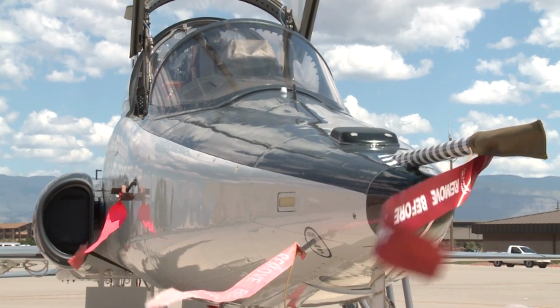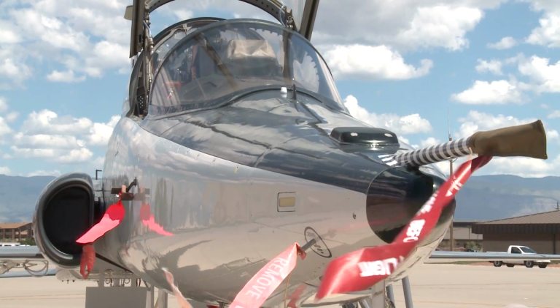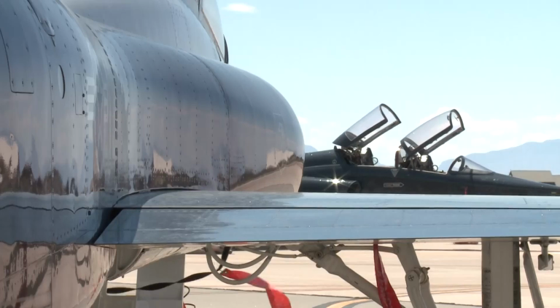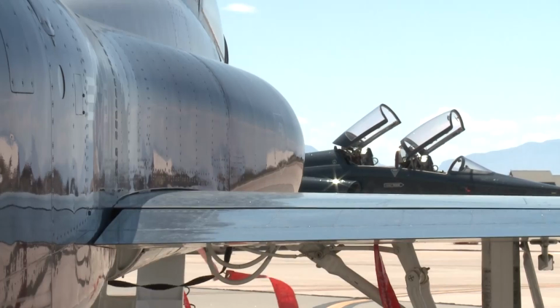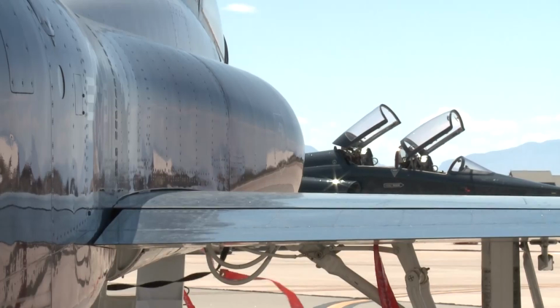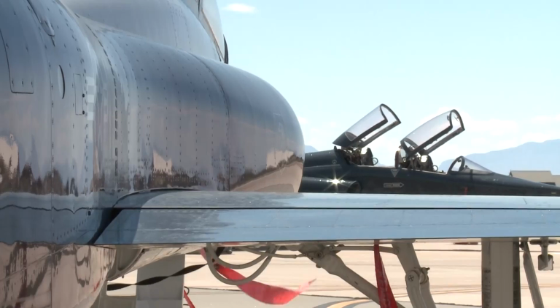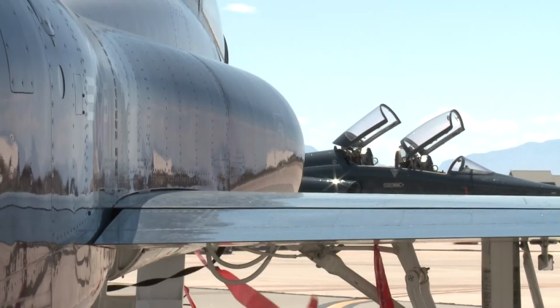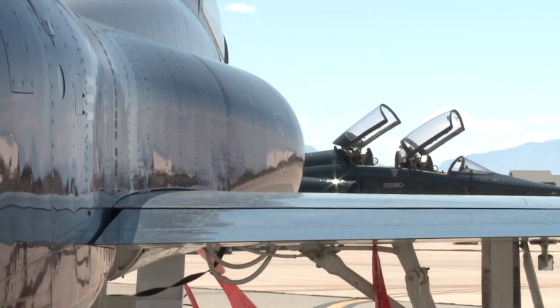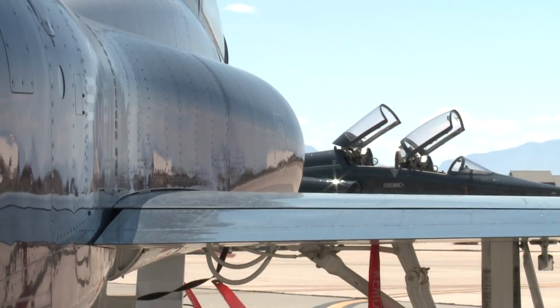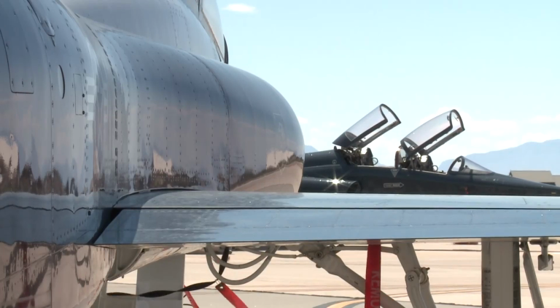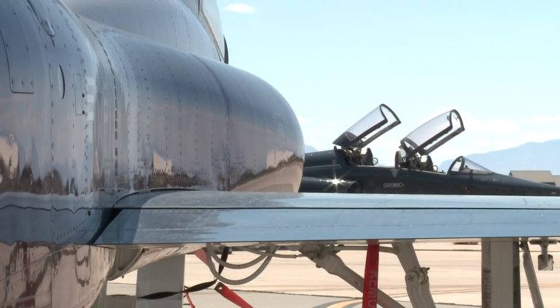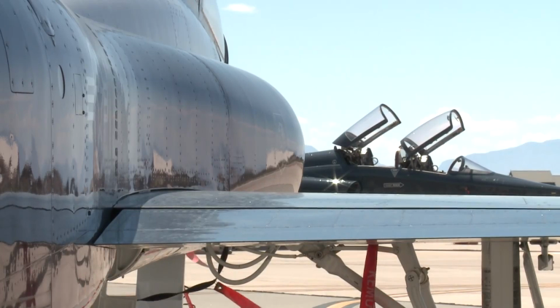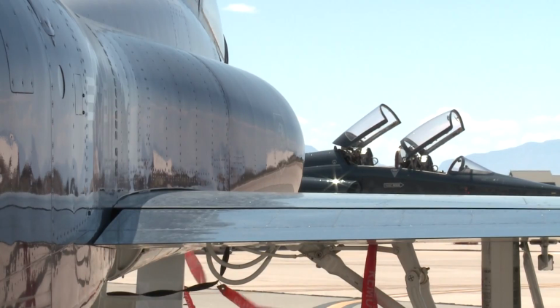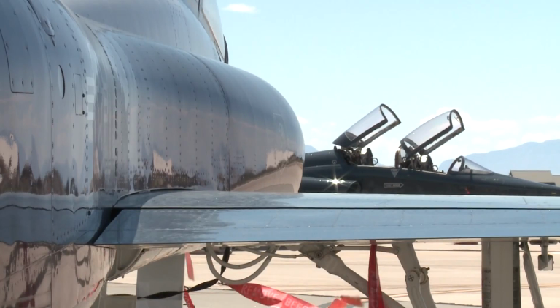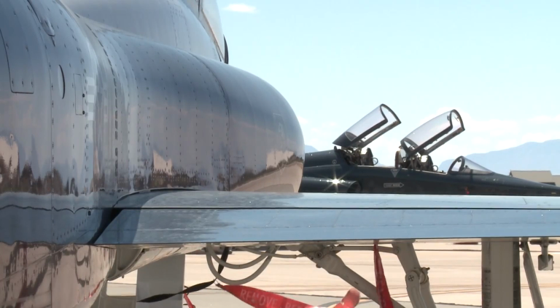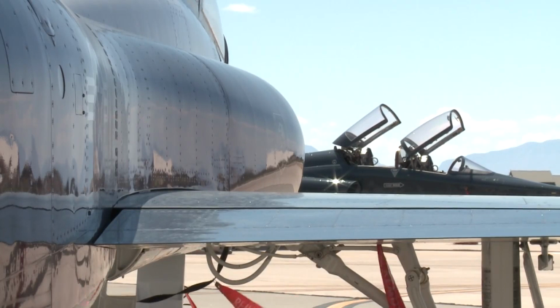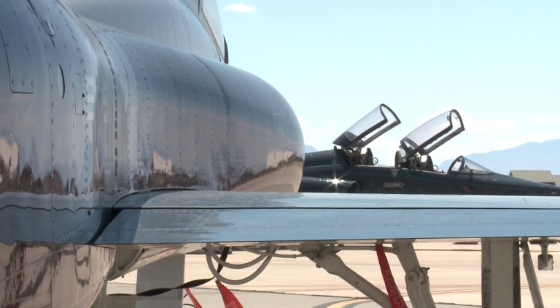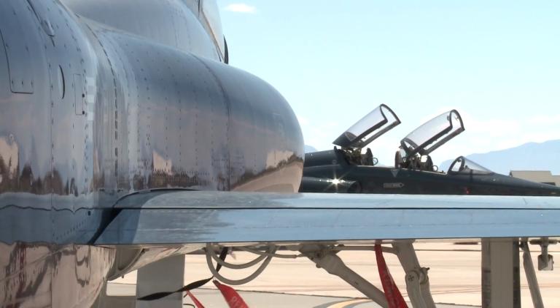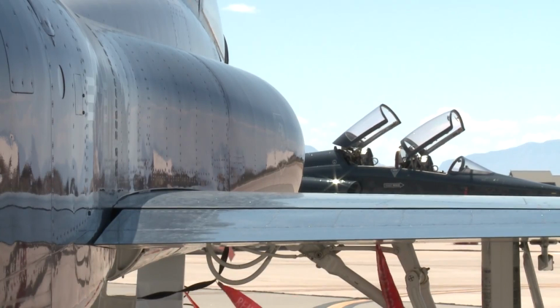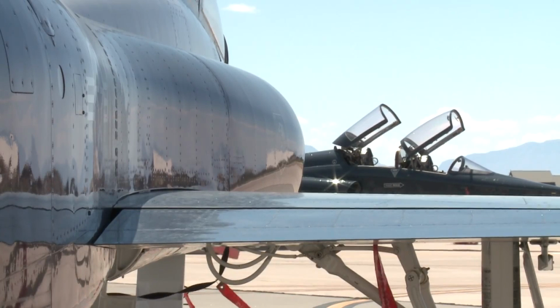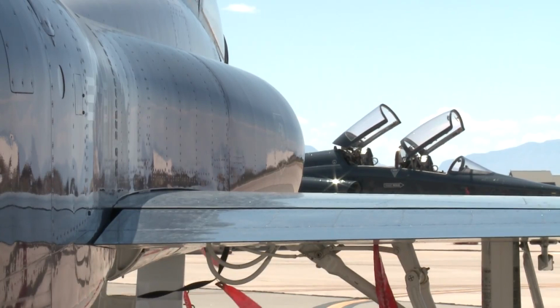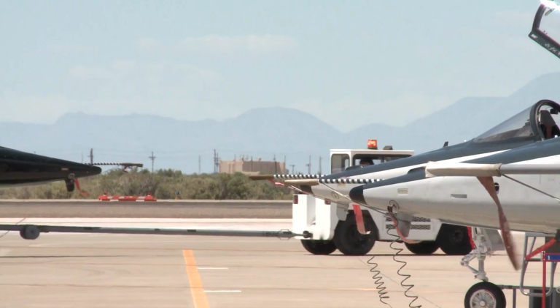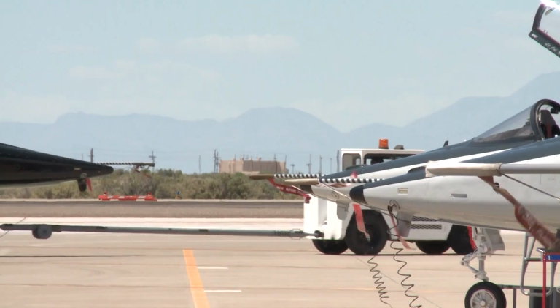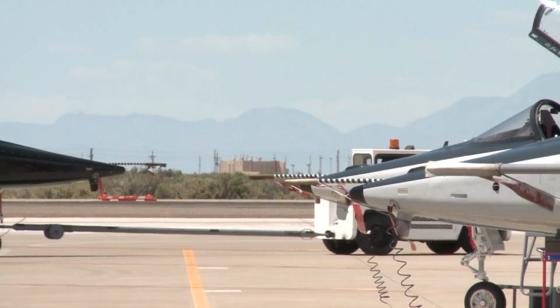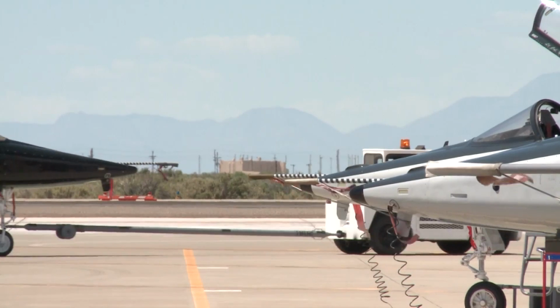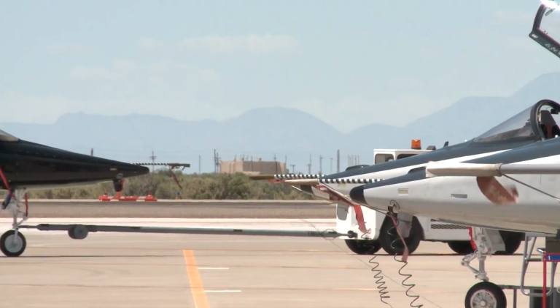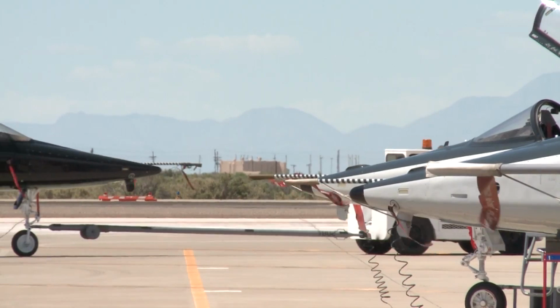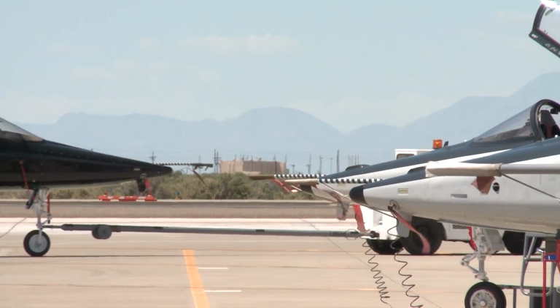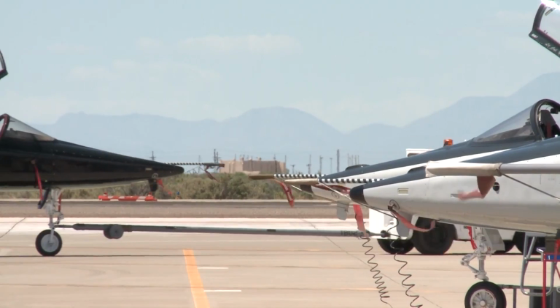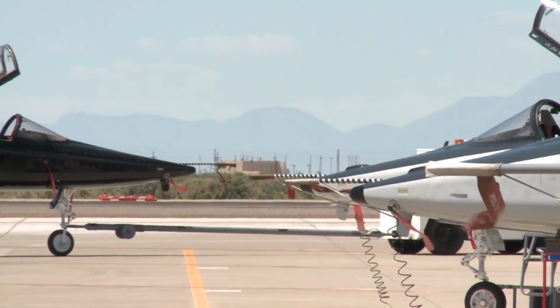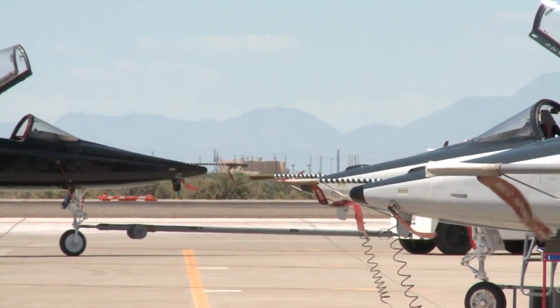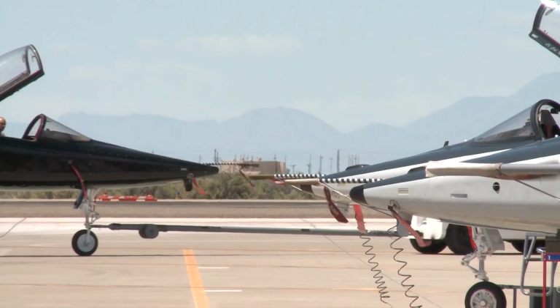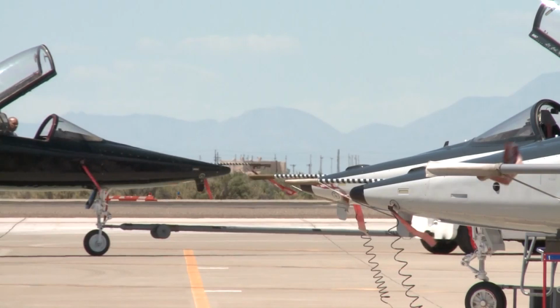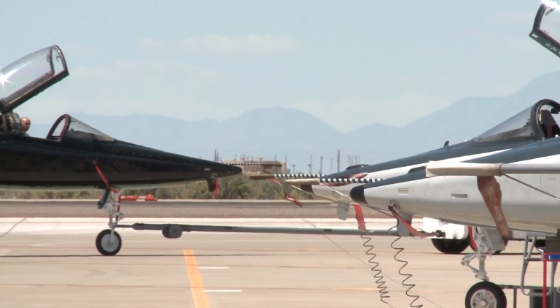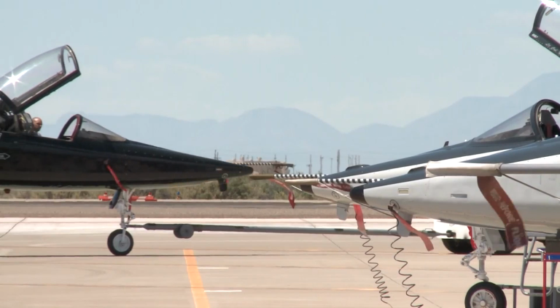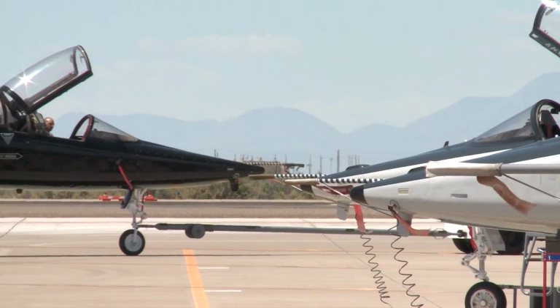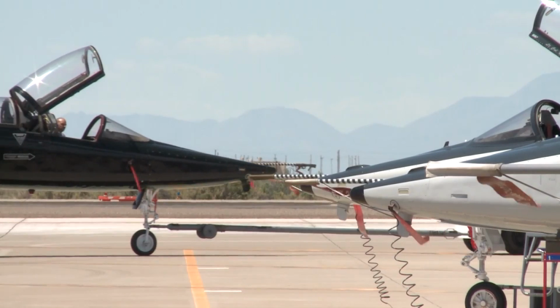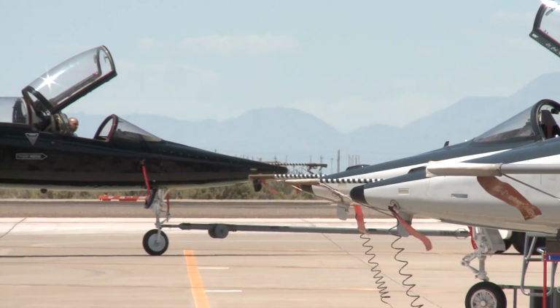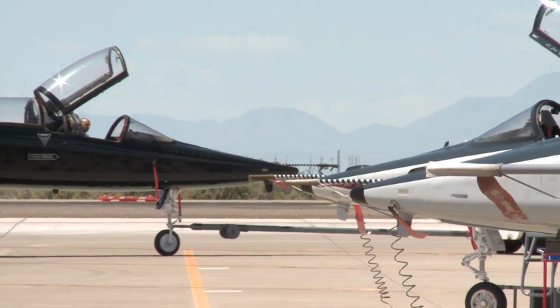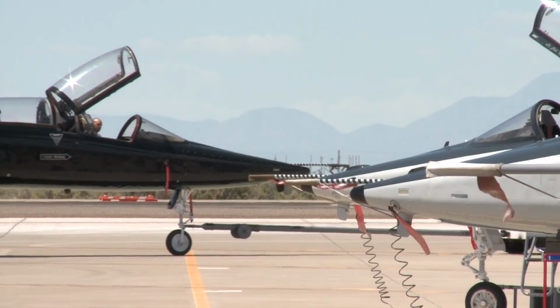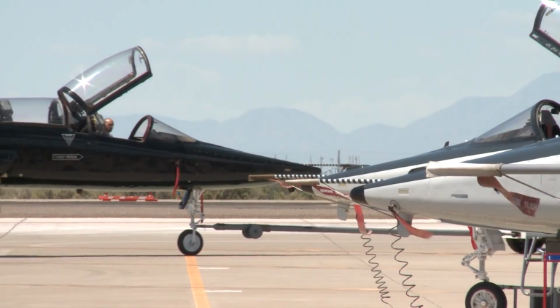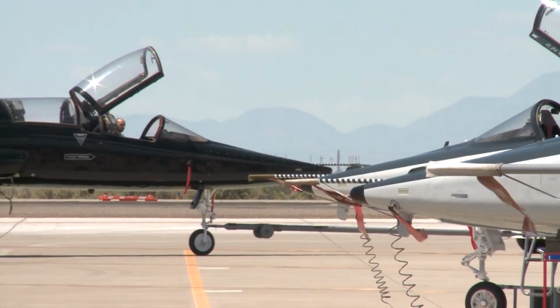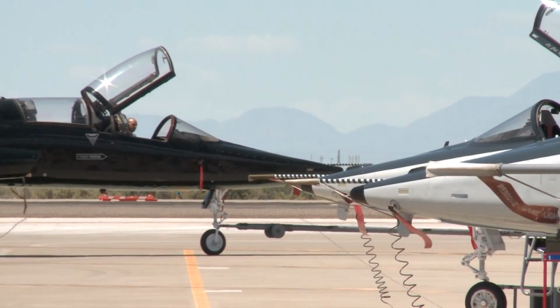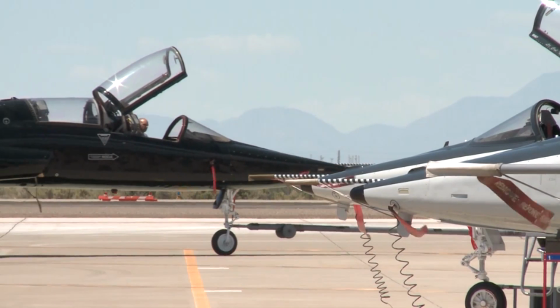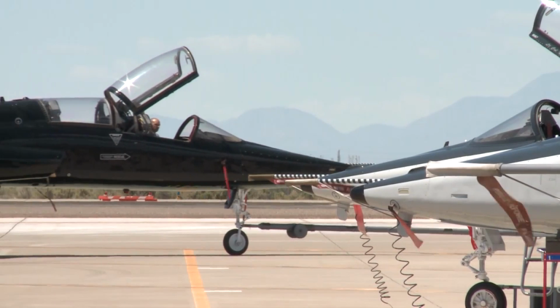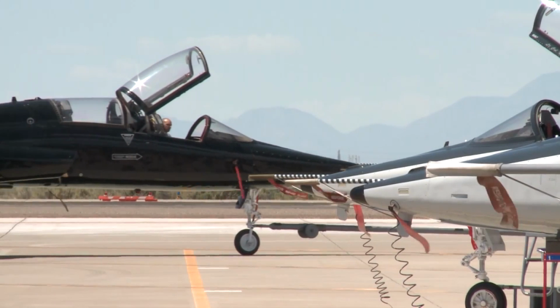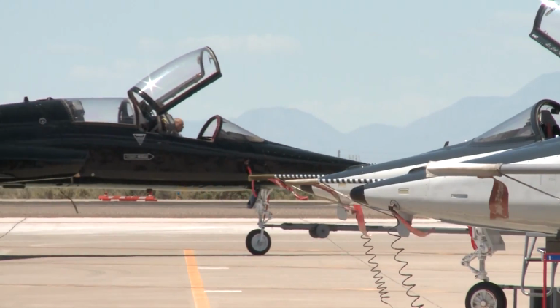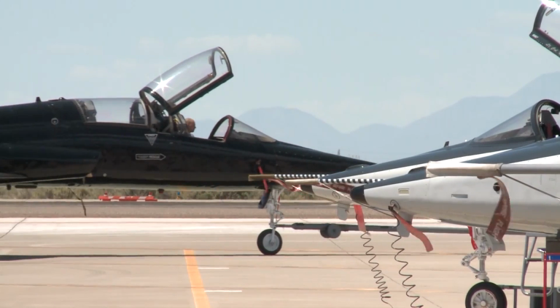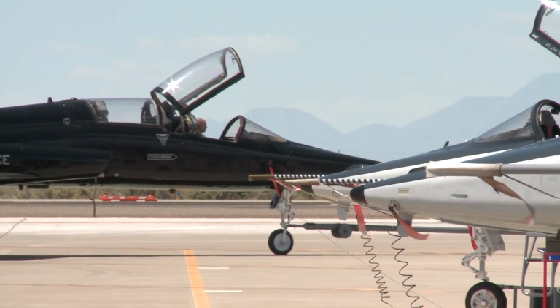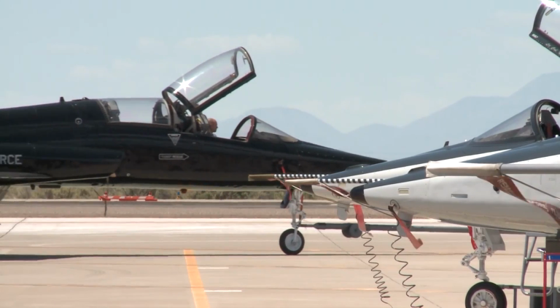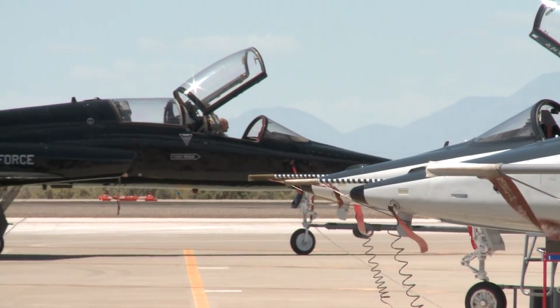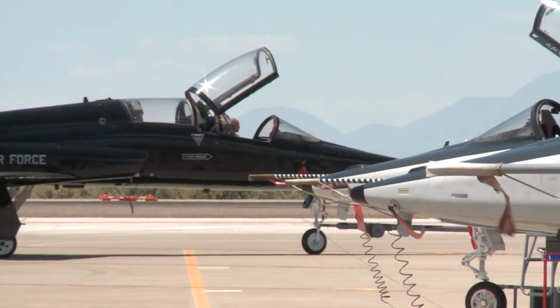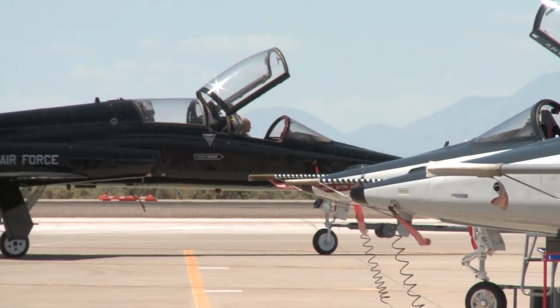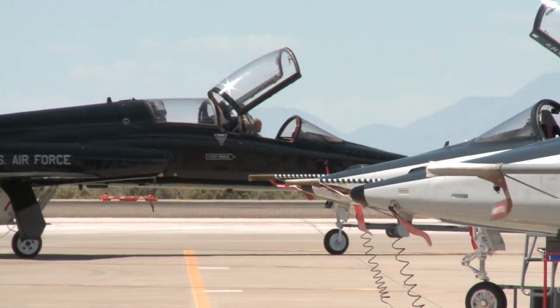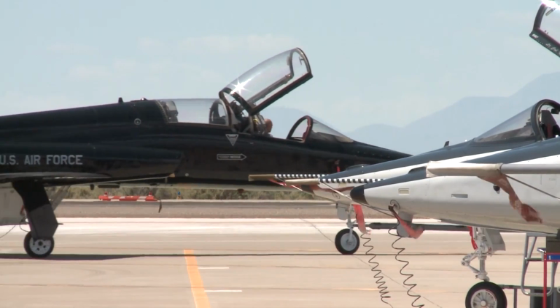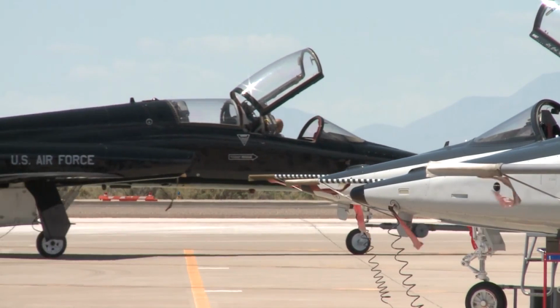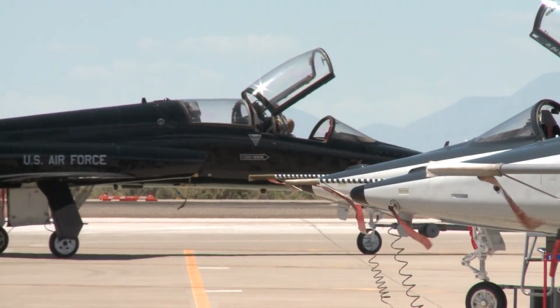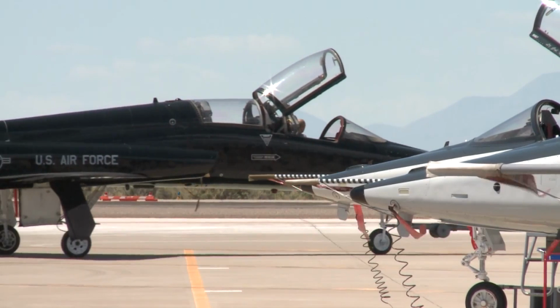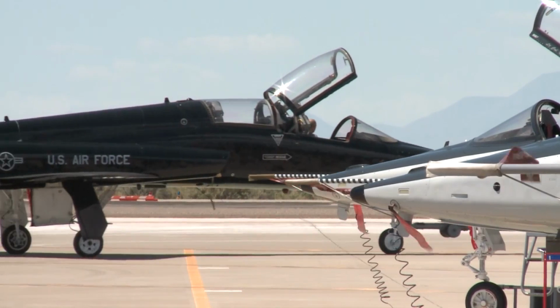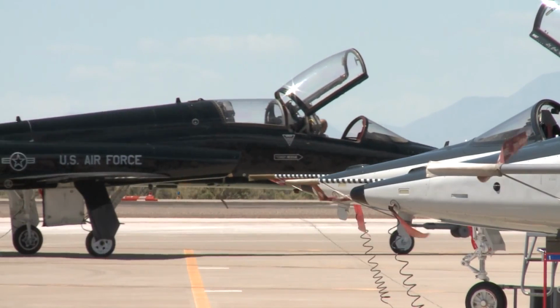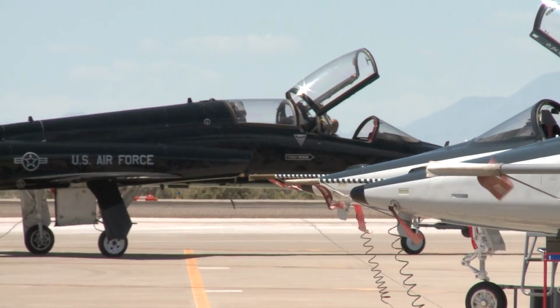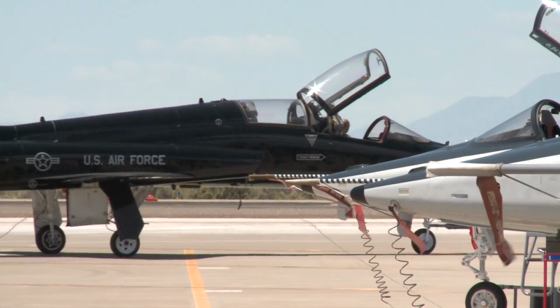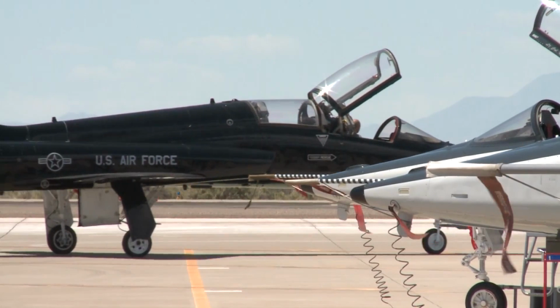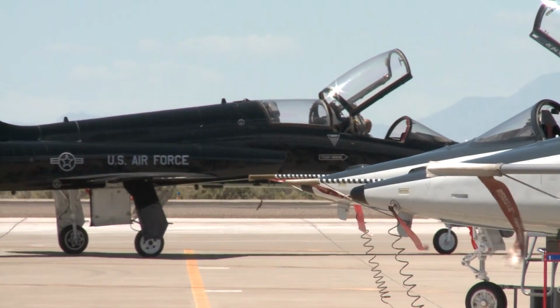Since the Talon's first flight in 1959, it's filled a wide variety of roles and enabled thousands of training flights for student pilots.